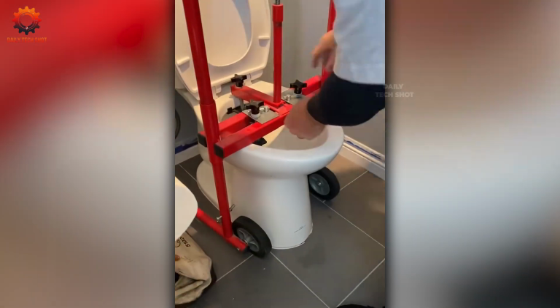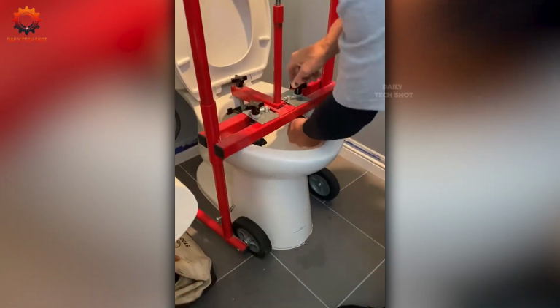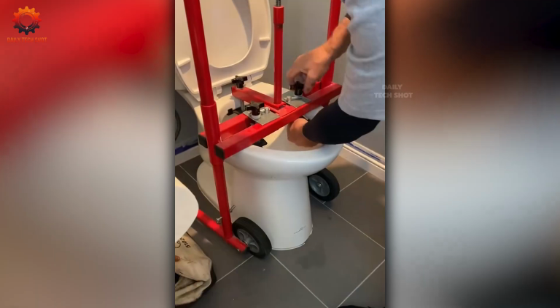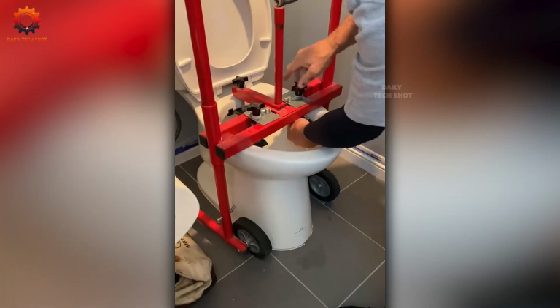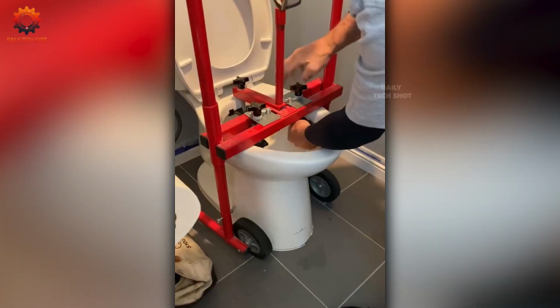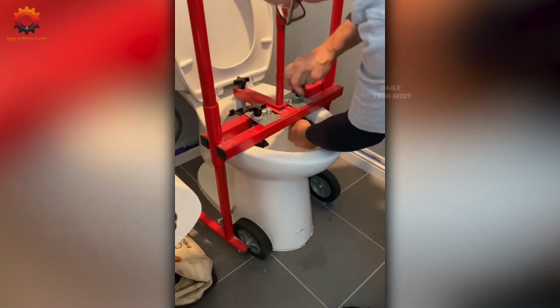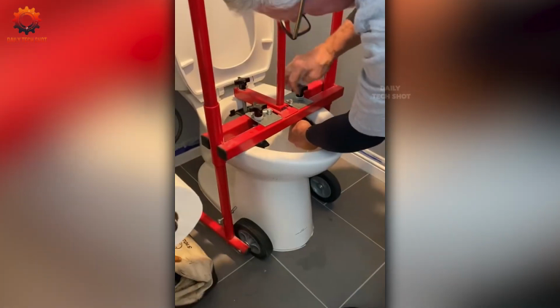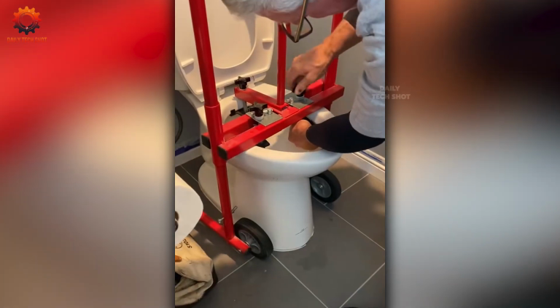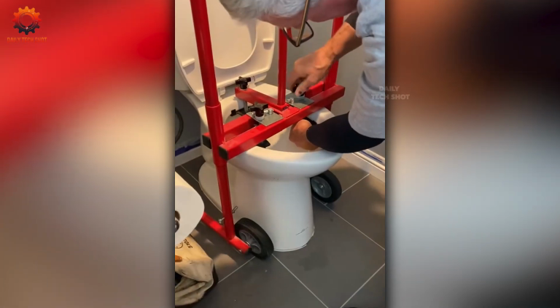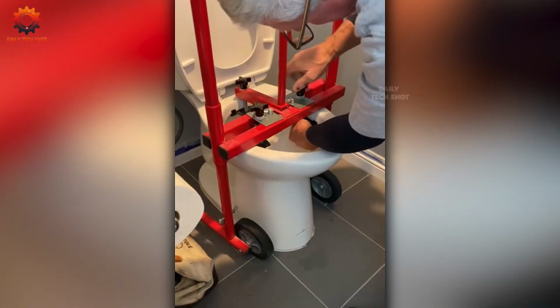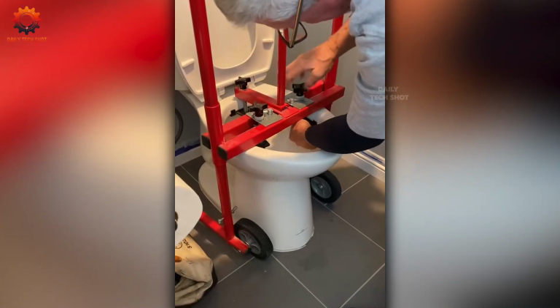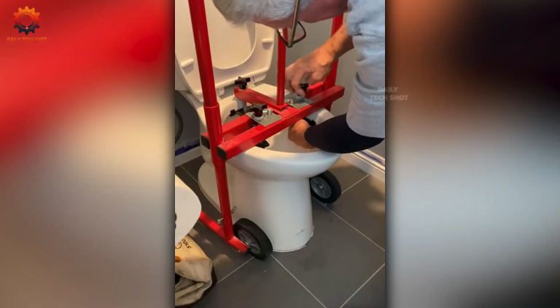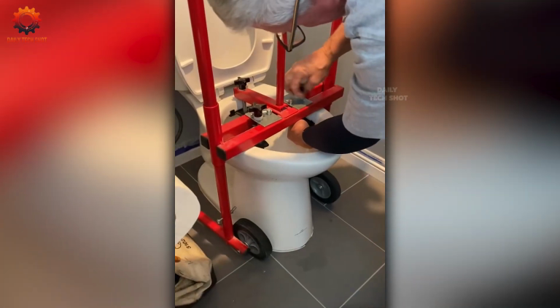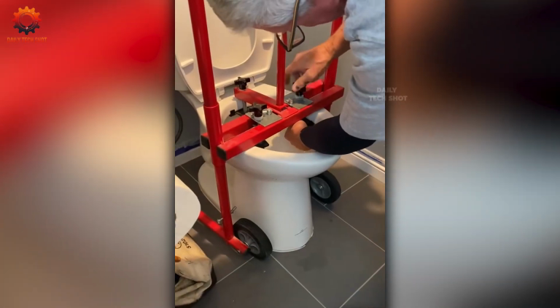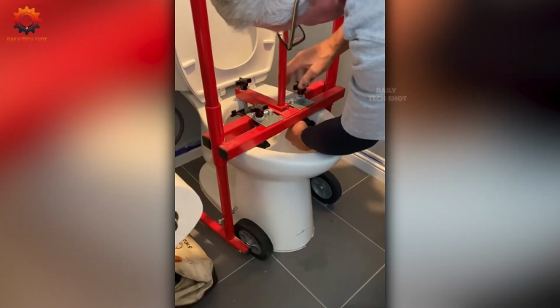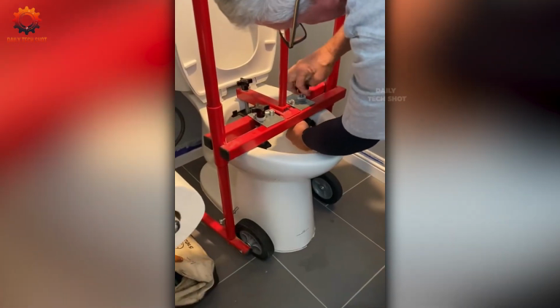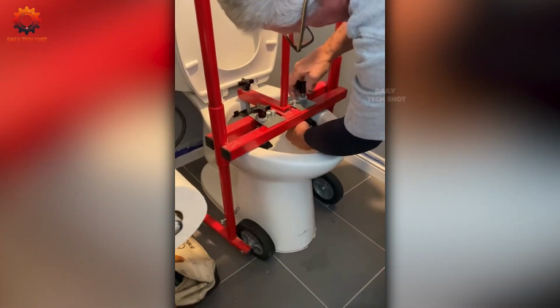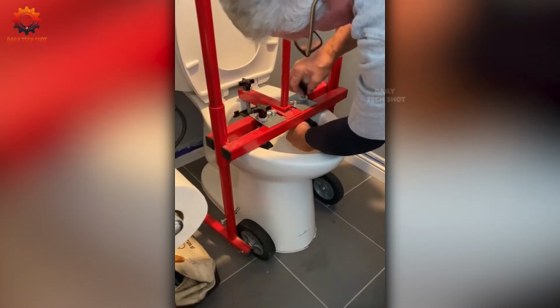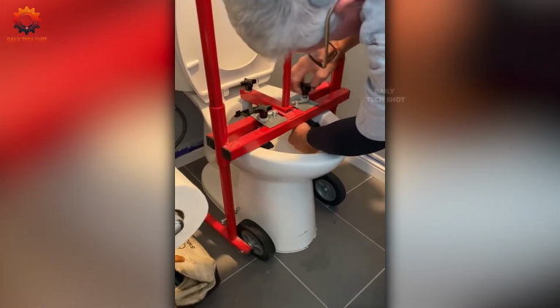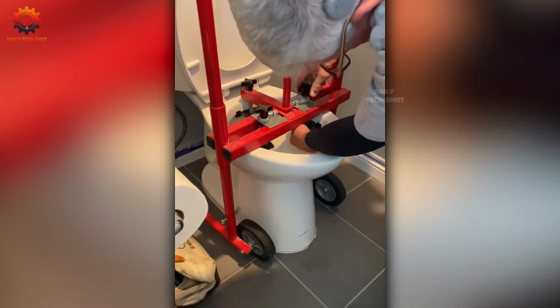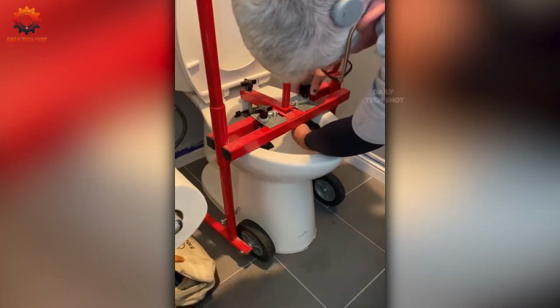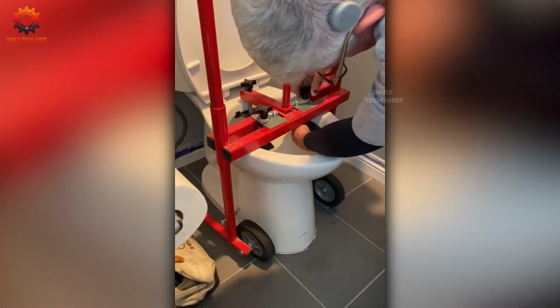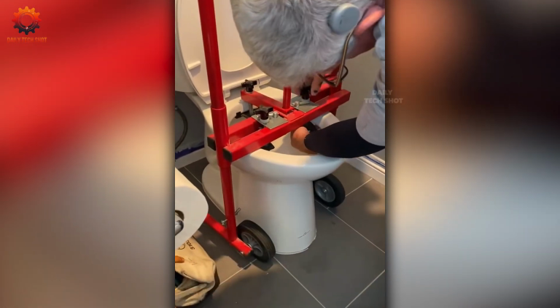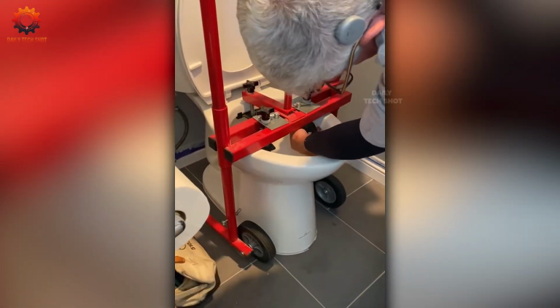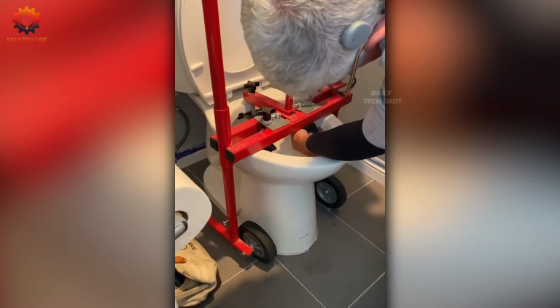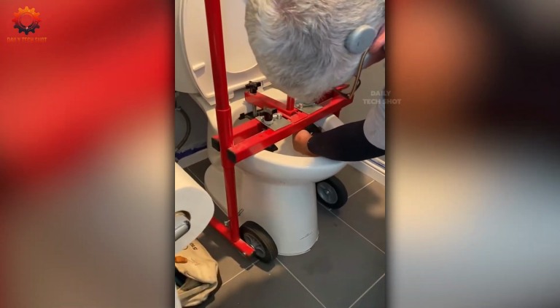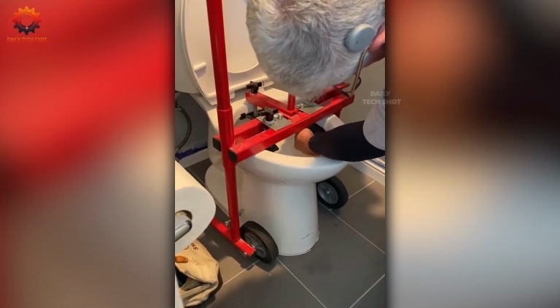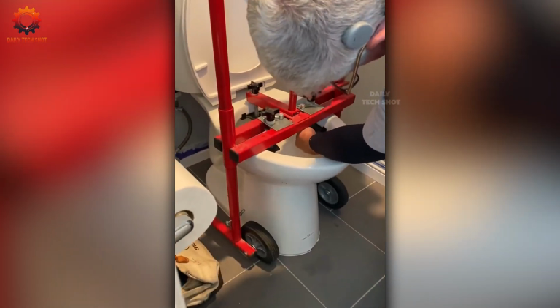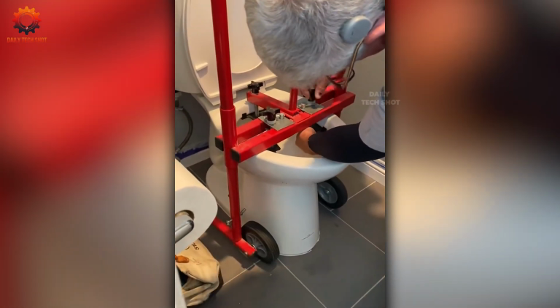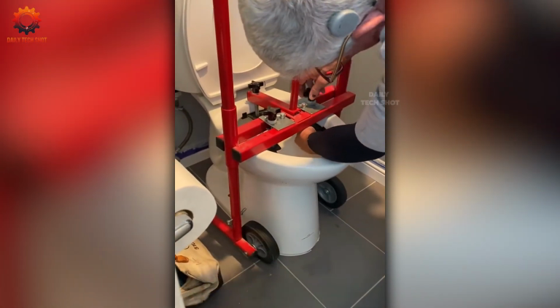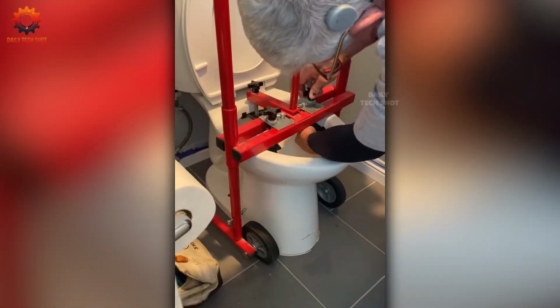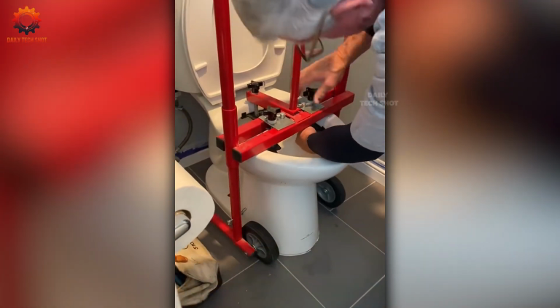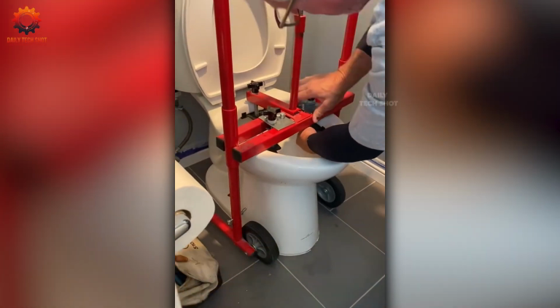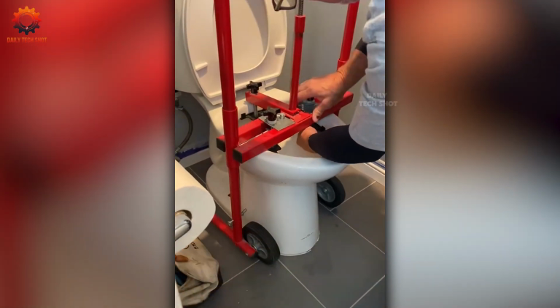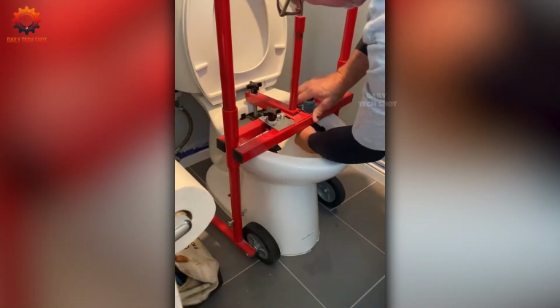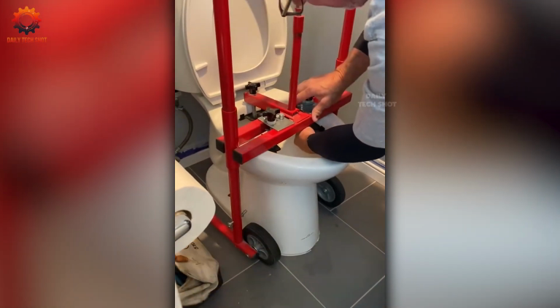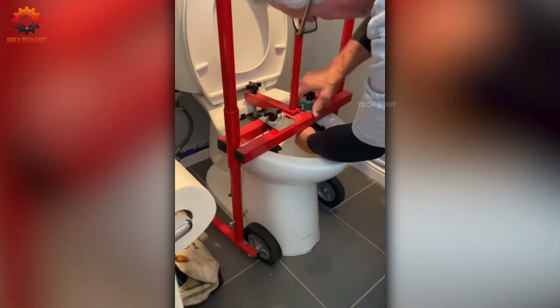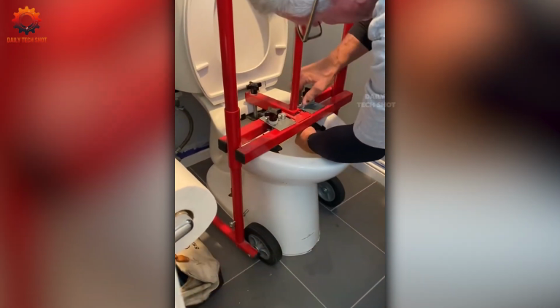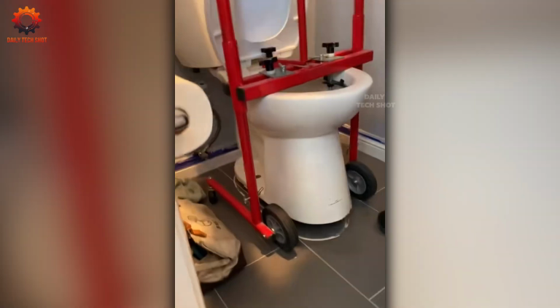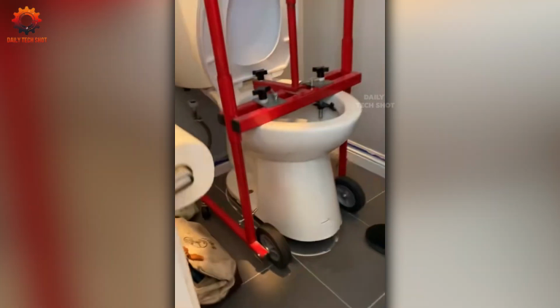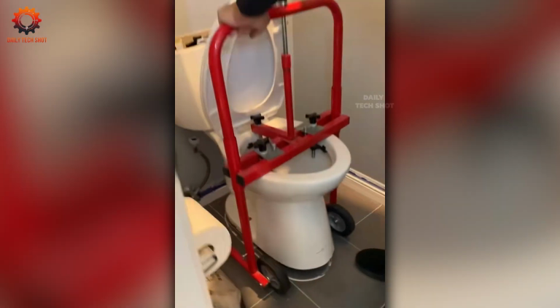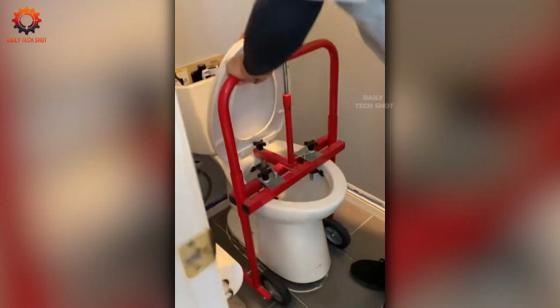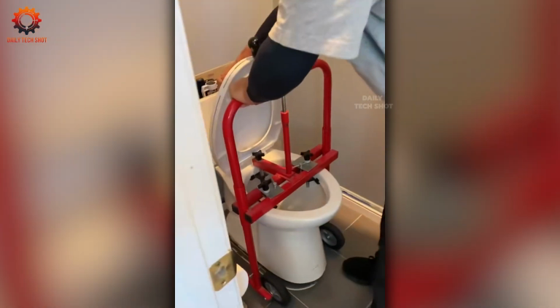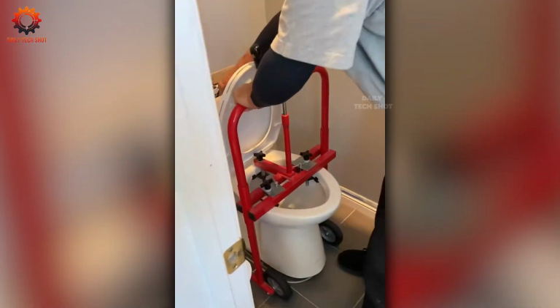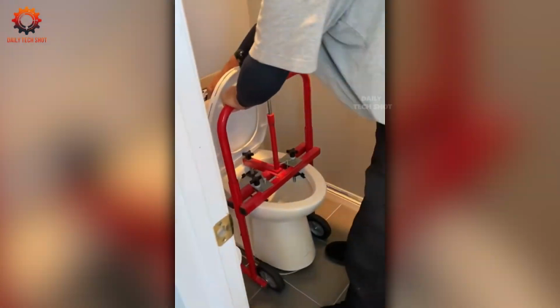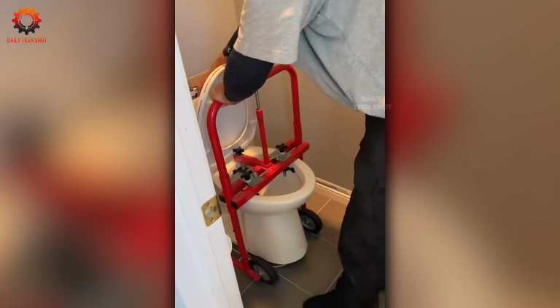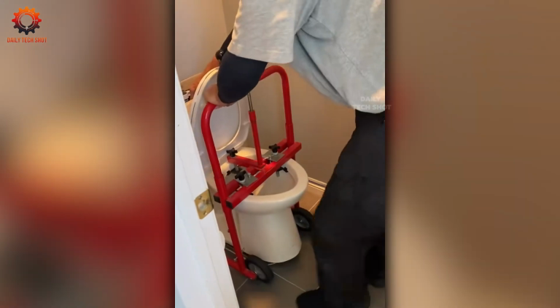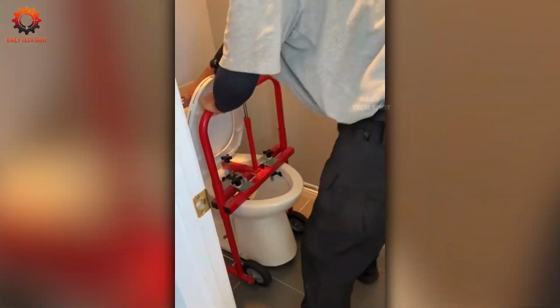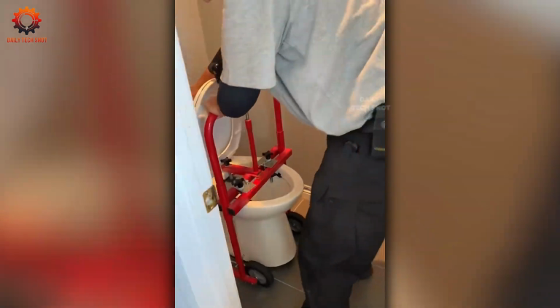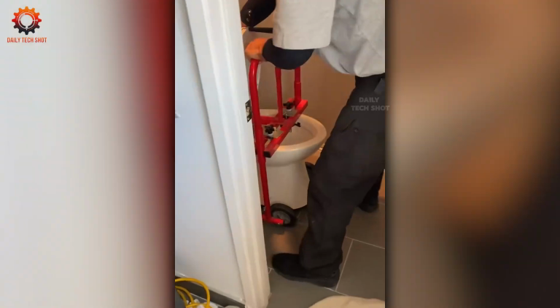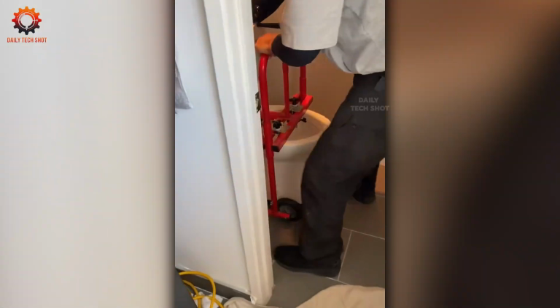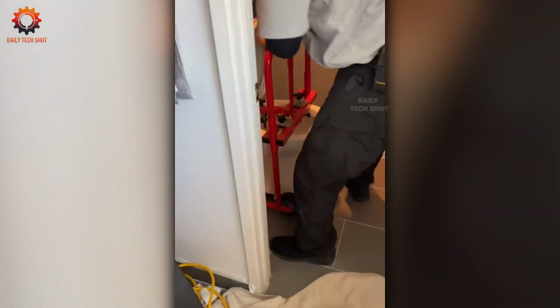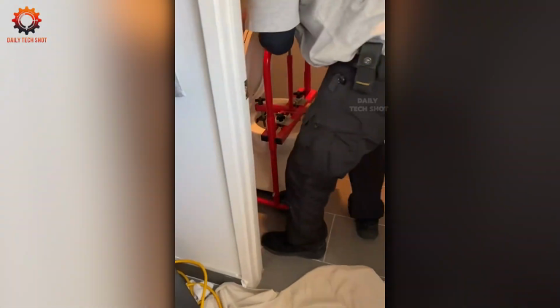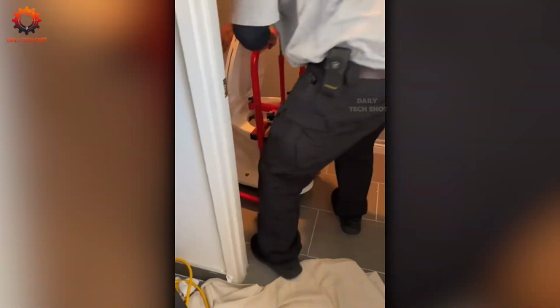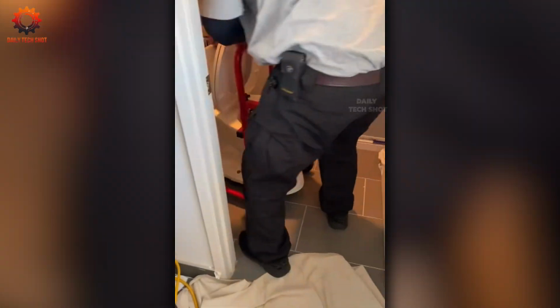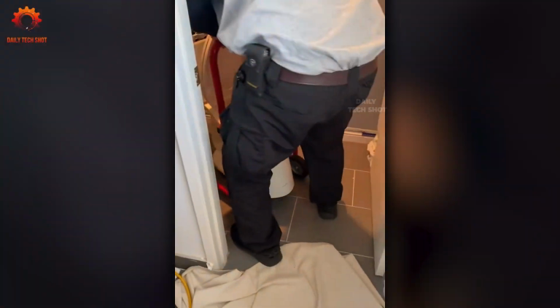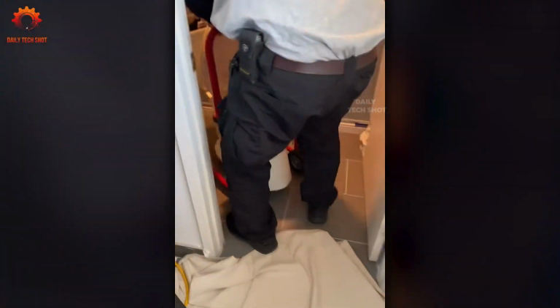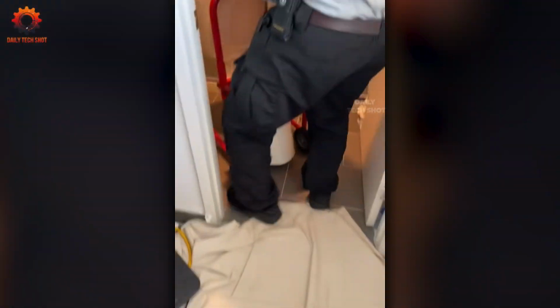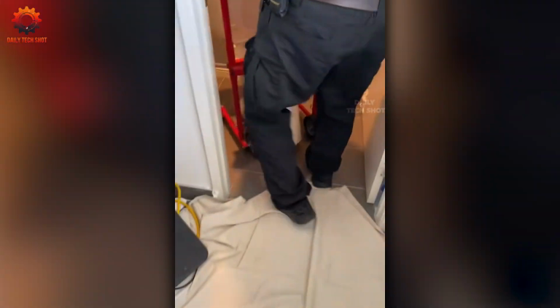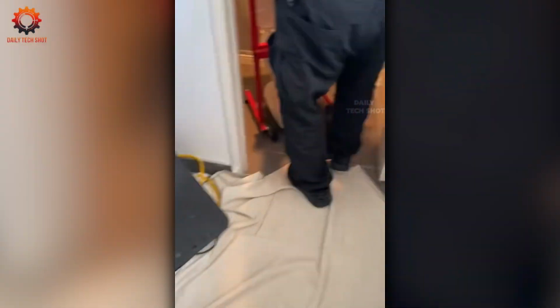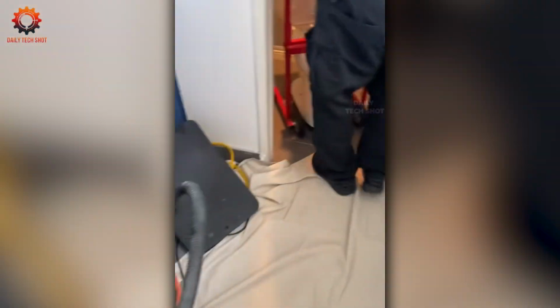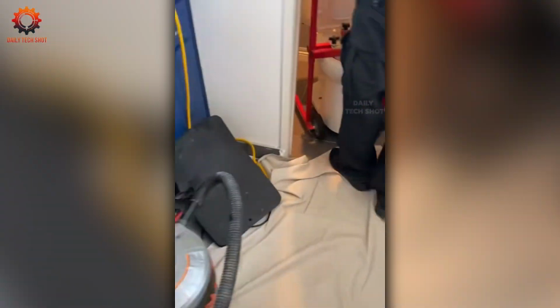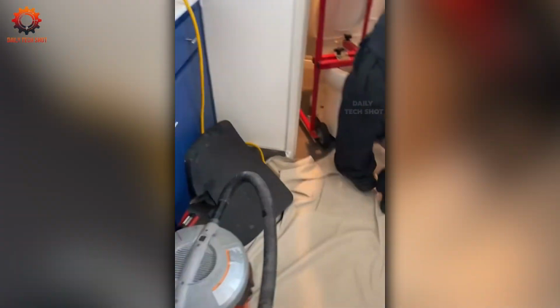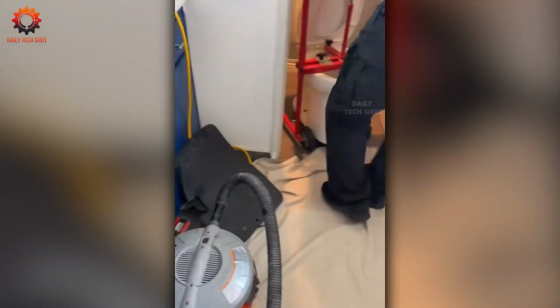Who knew even toilets needed specialized transport? It's worth it — one wrong move and your precious ceramic turns into shards.